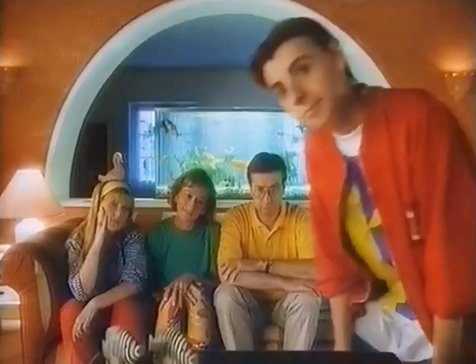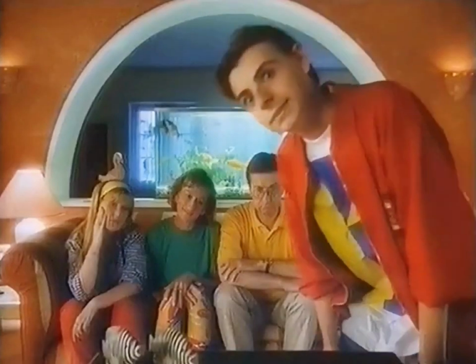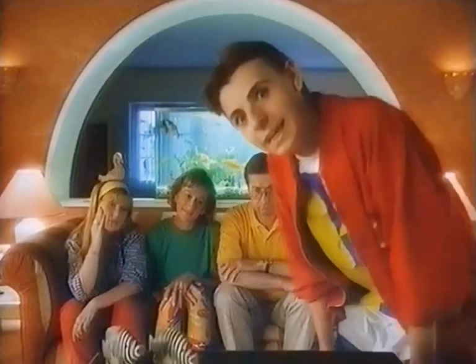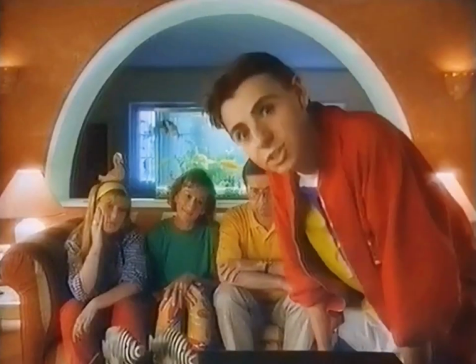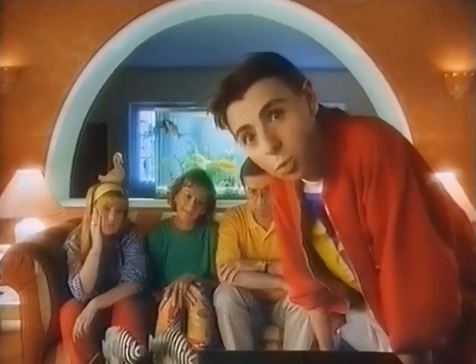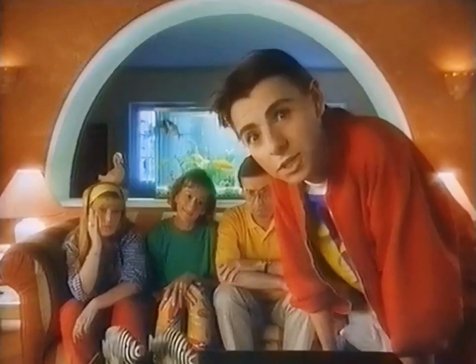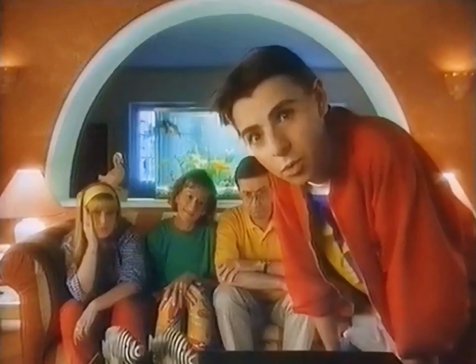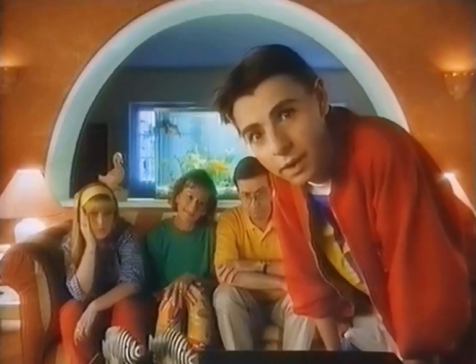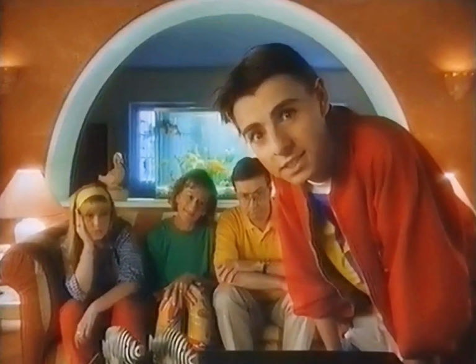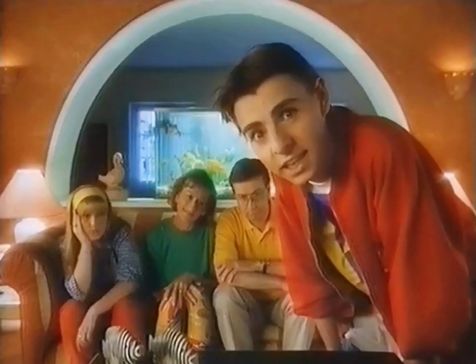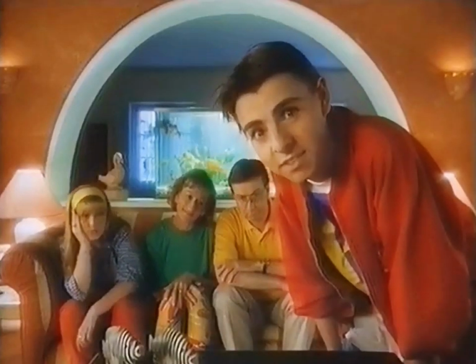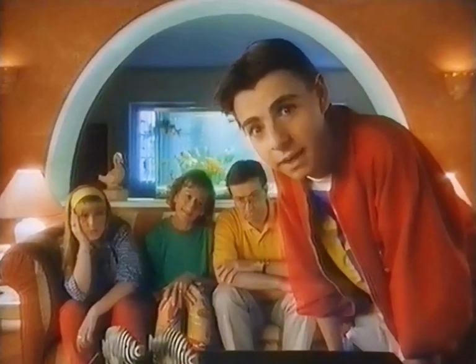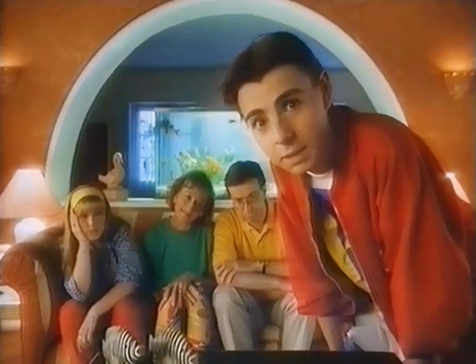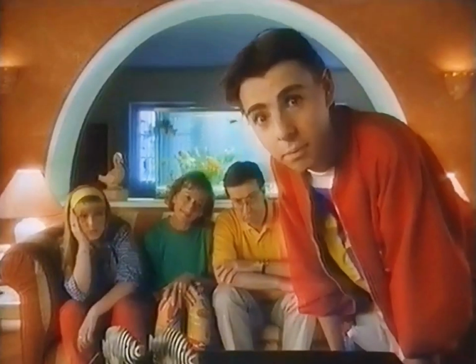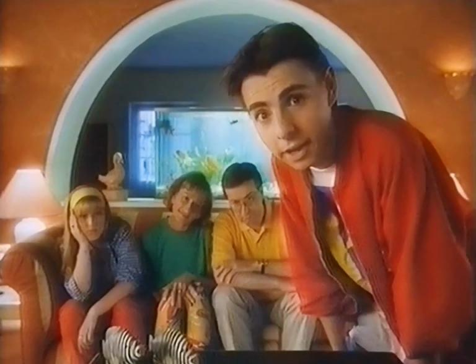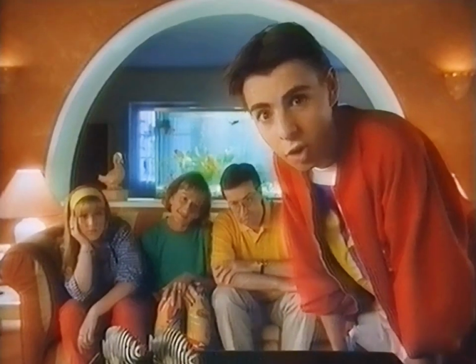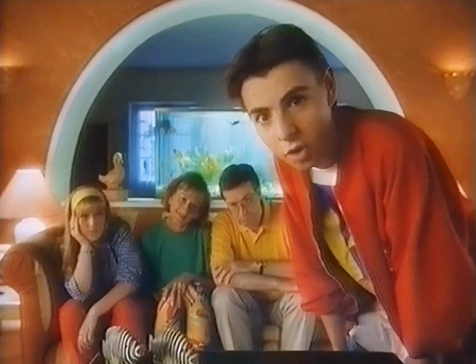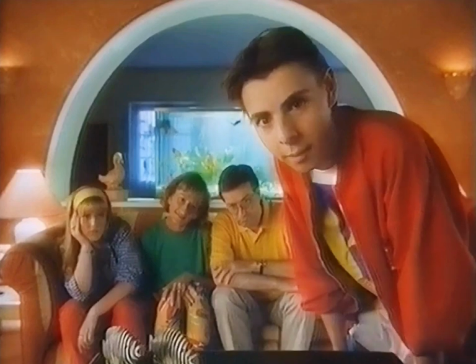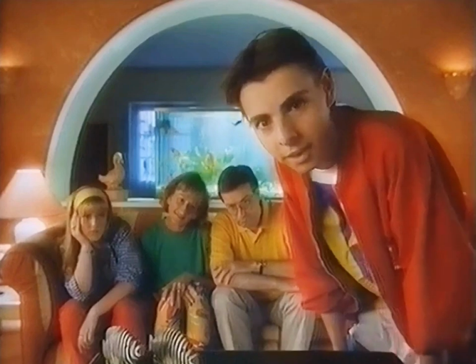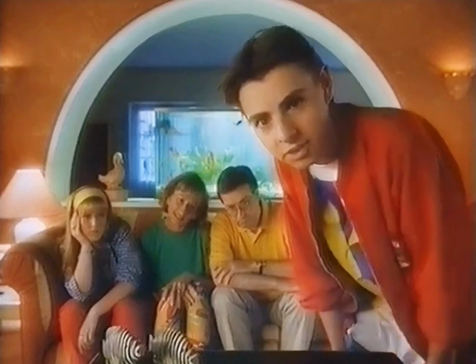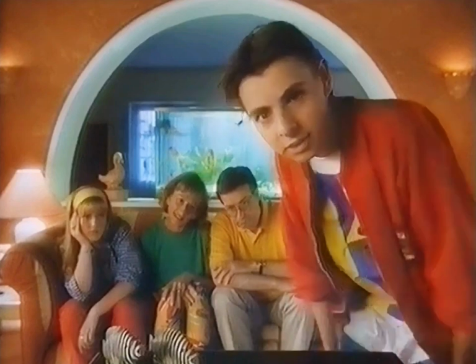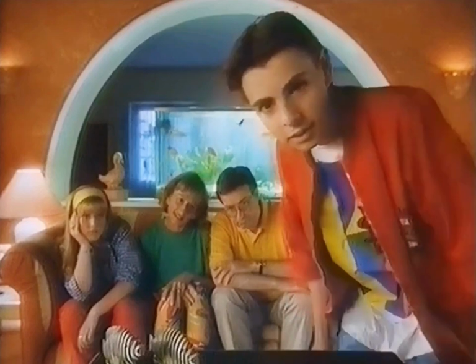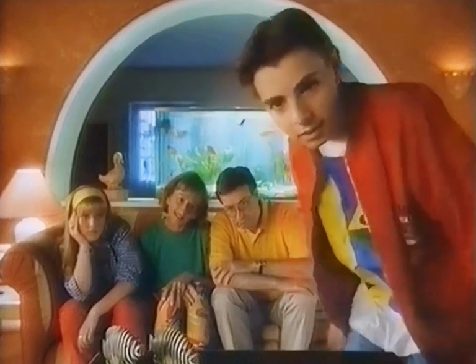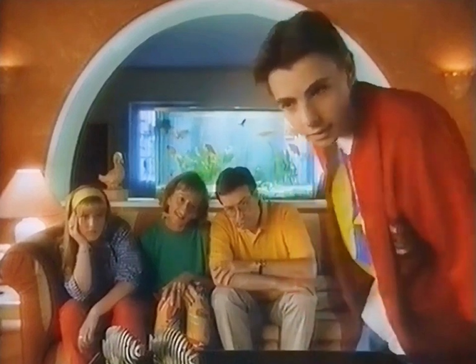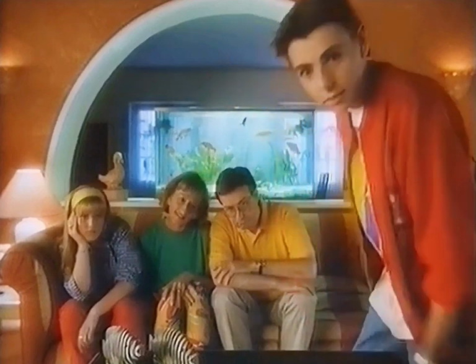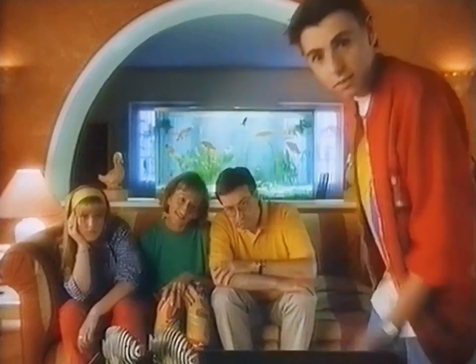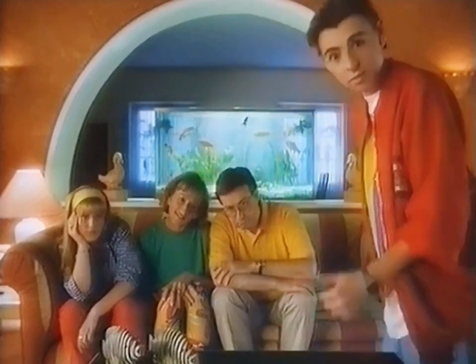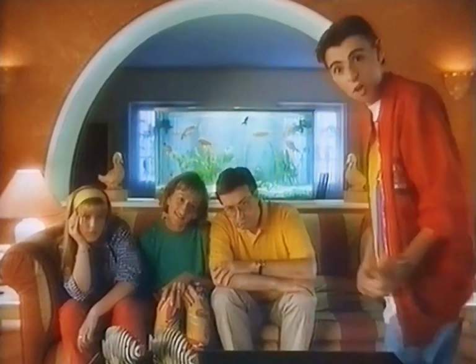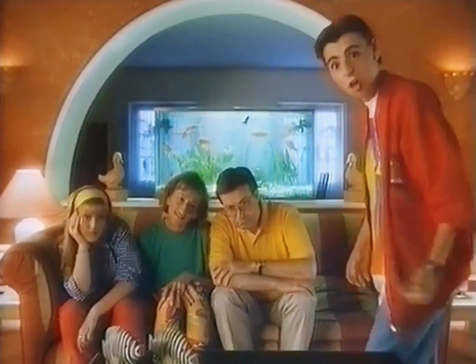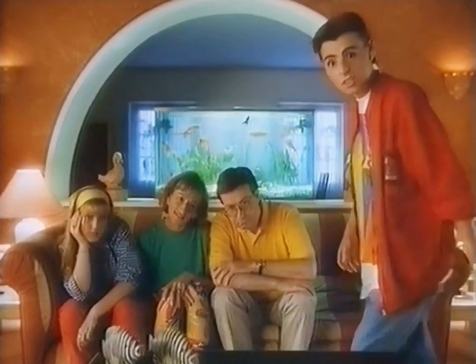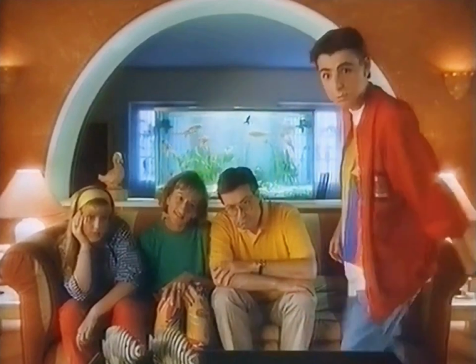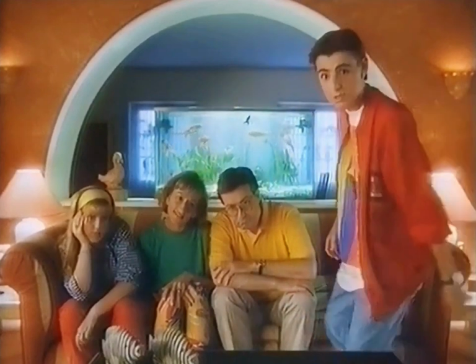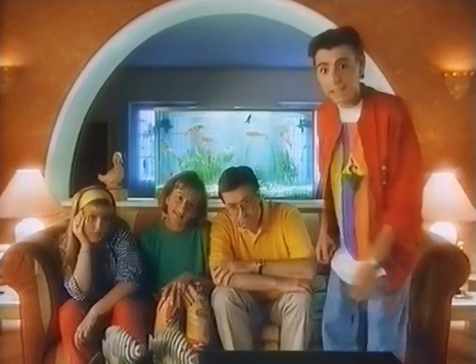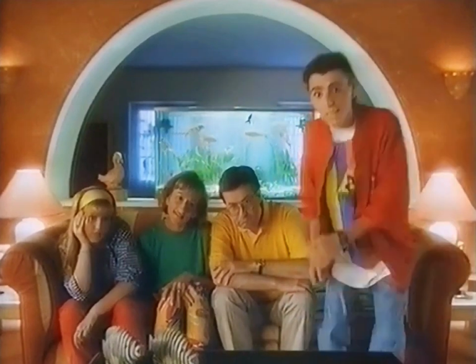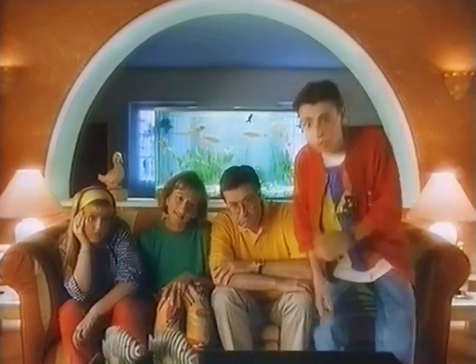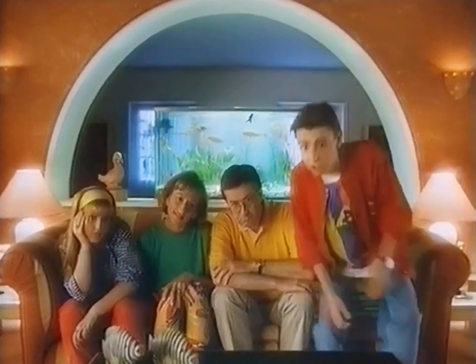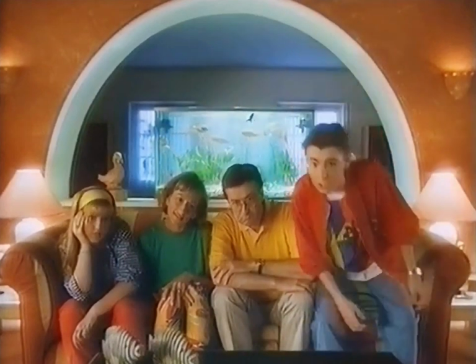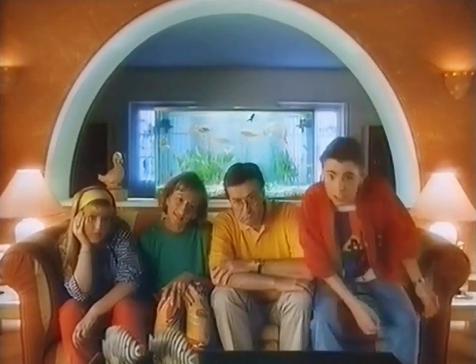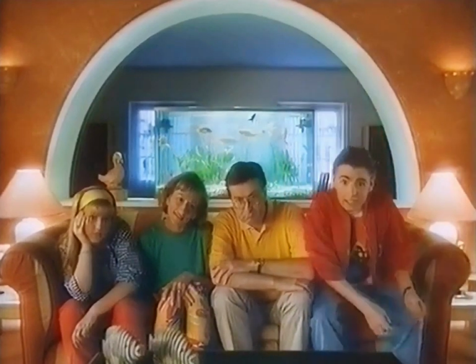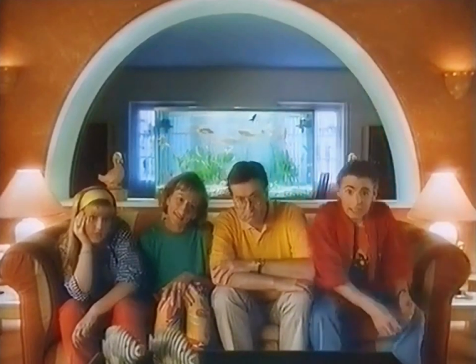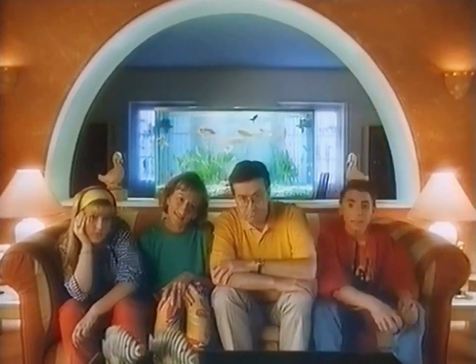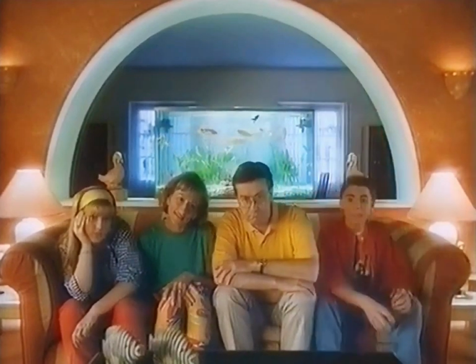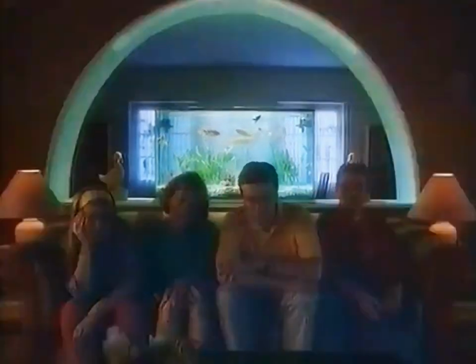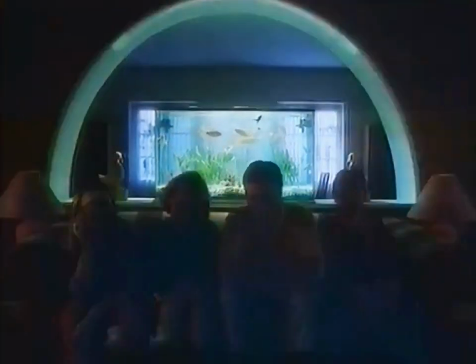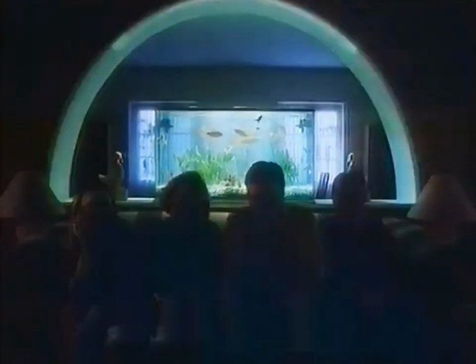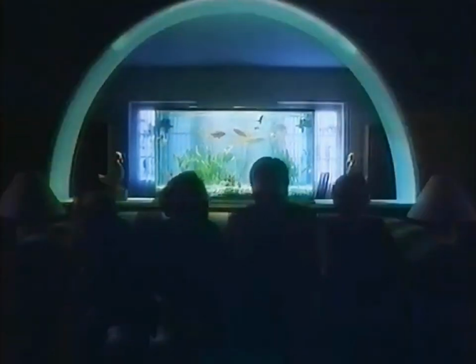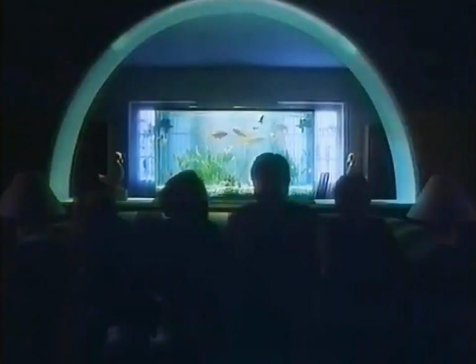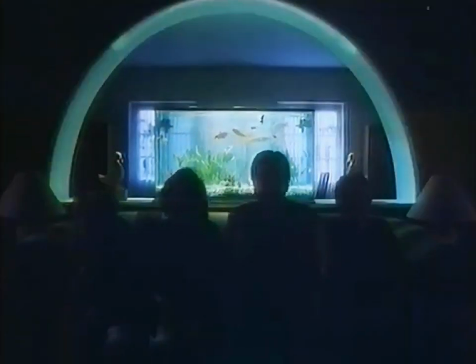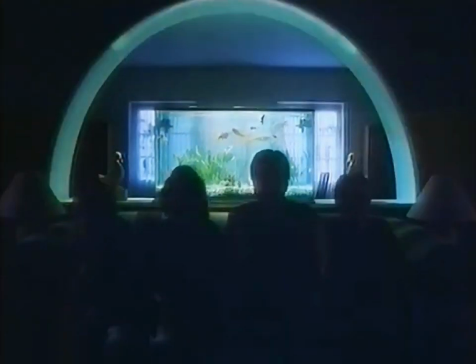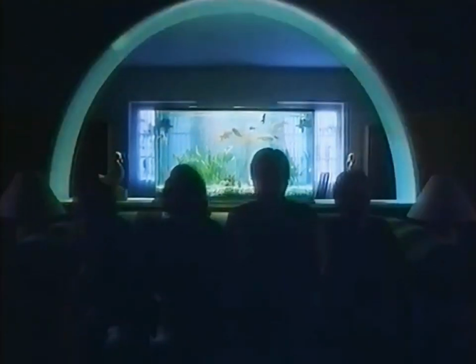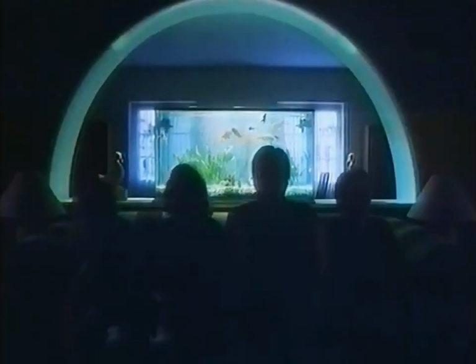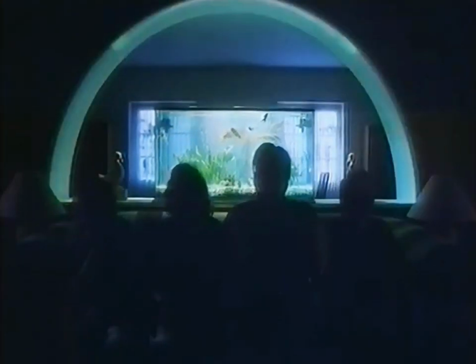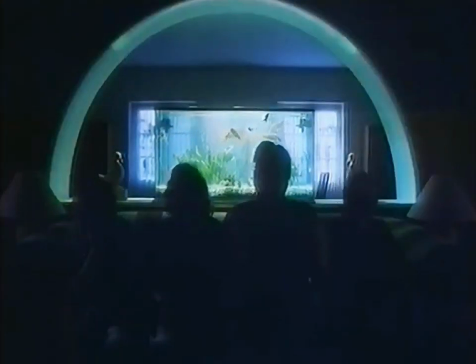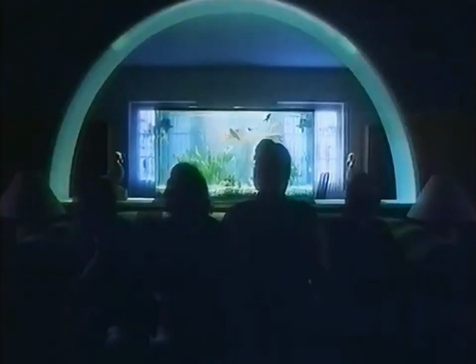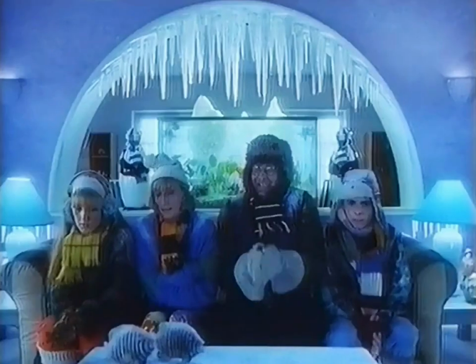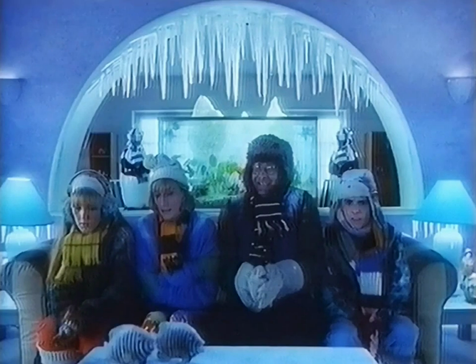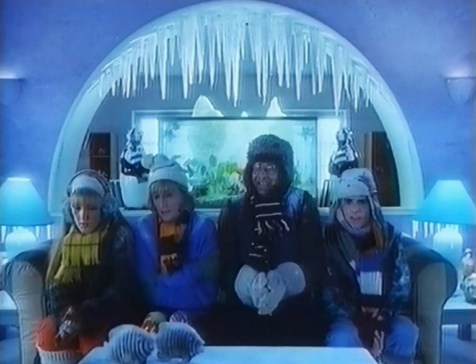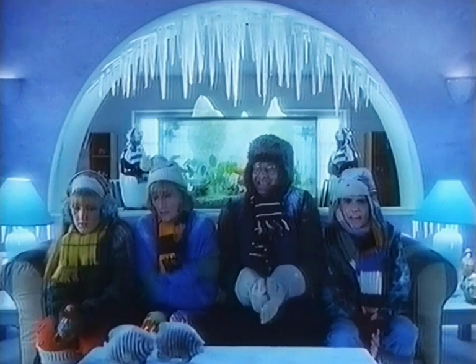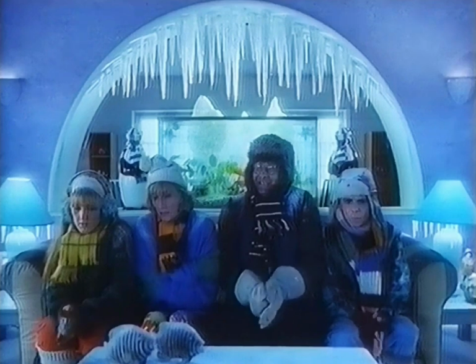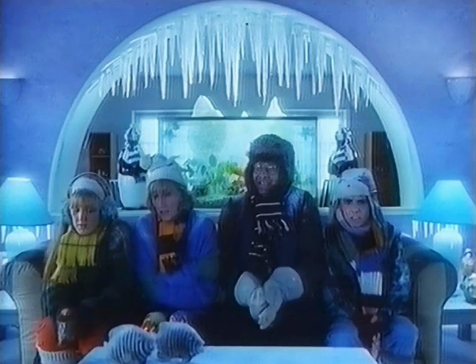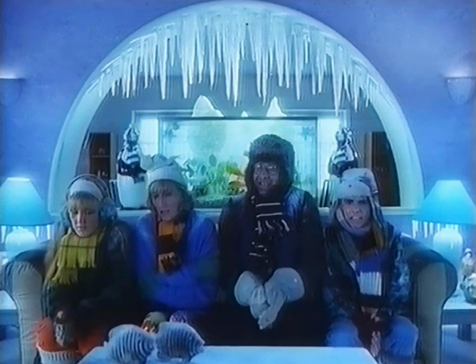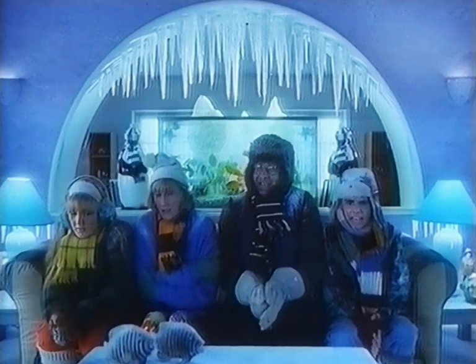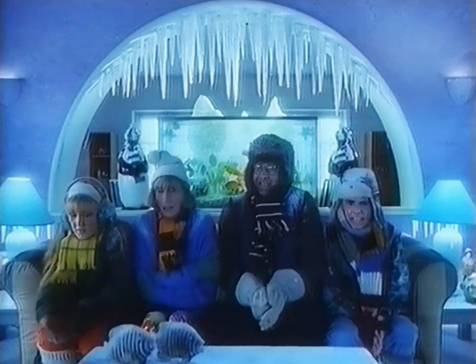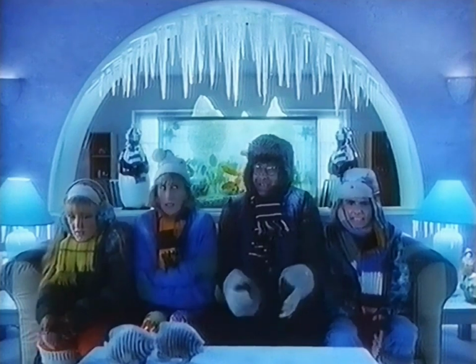Dad's always trying to save money by economising. First, it was the electricity. Then it was the heating.